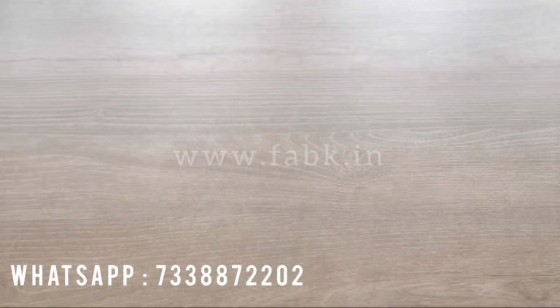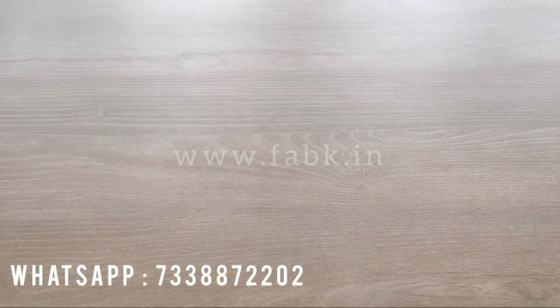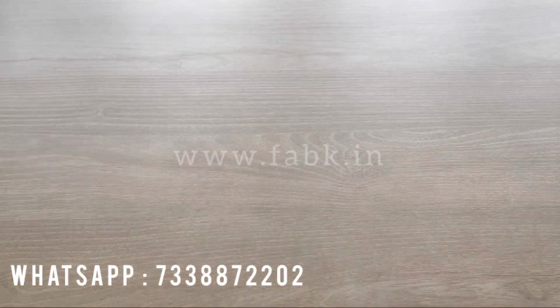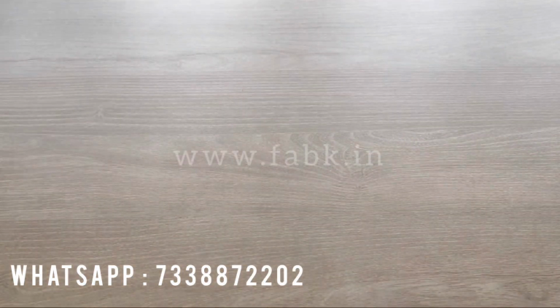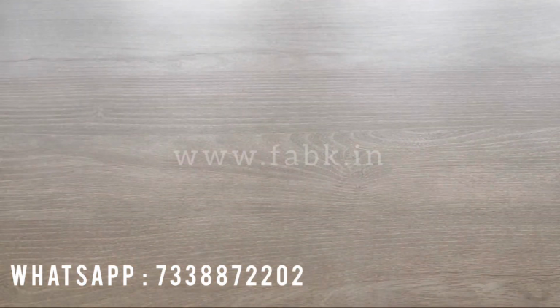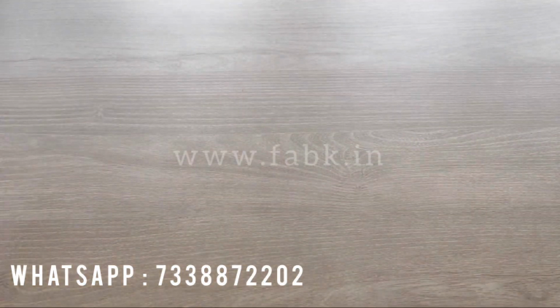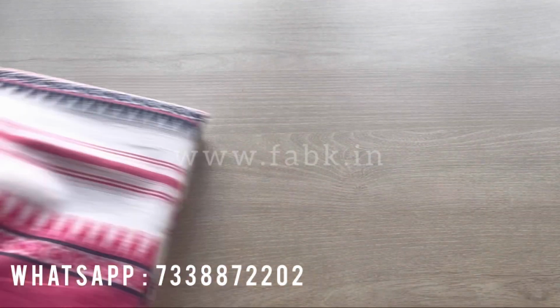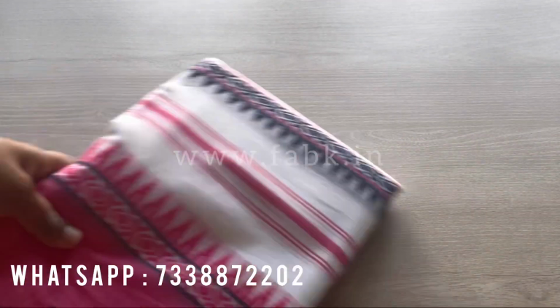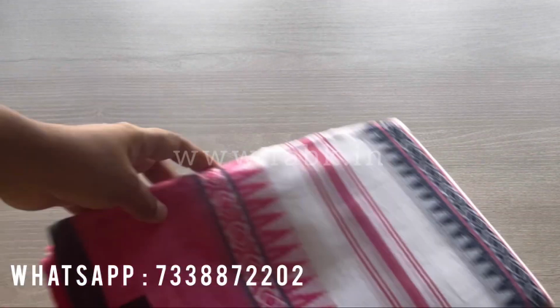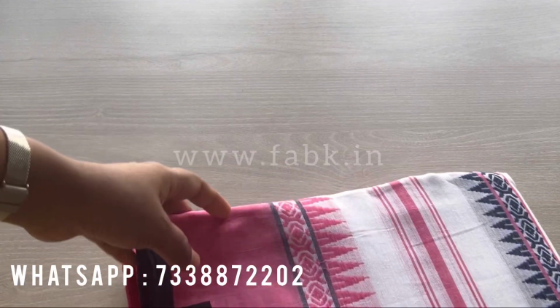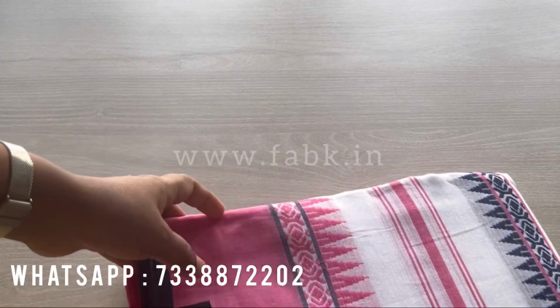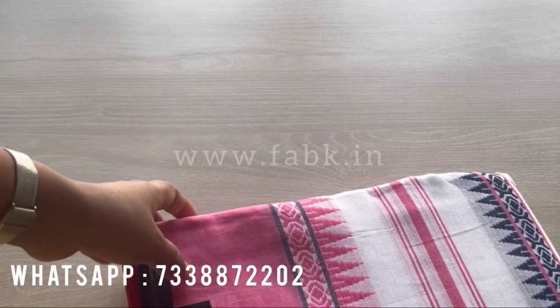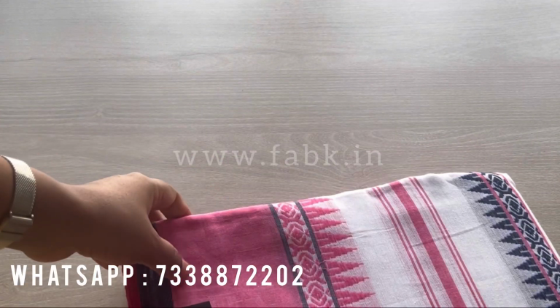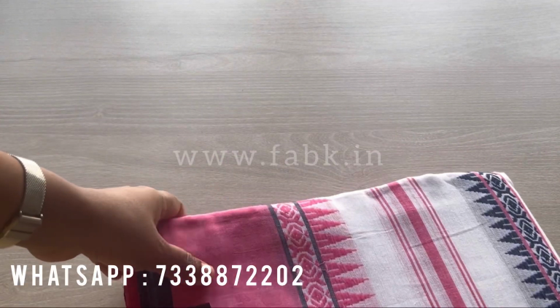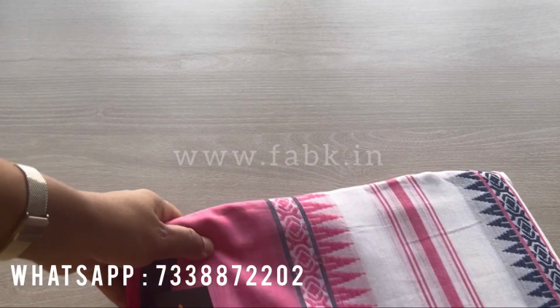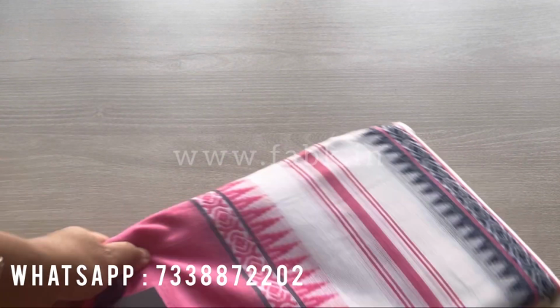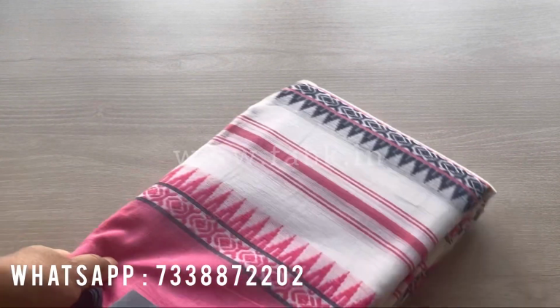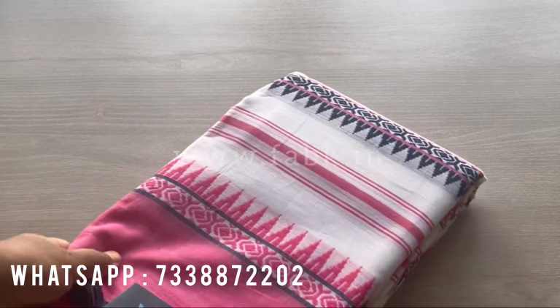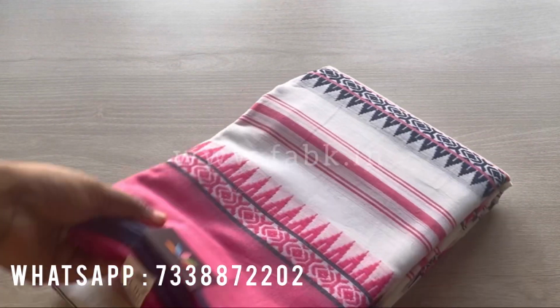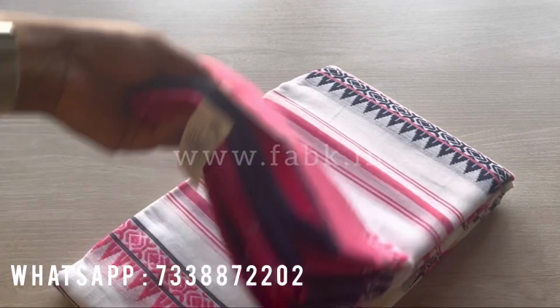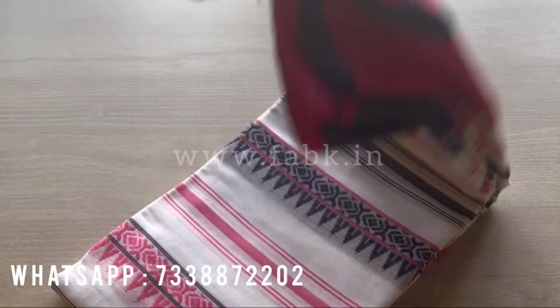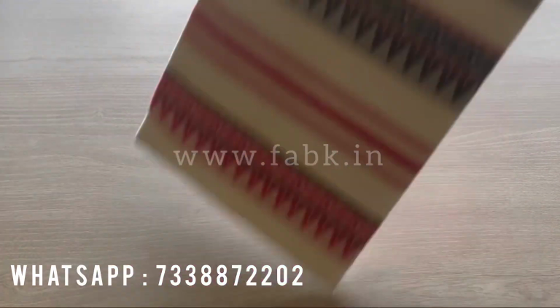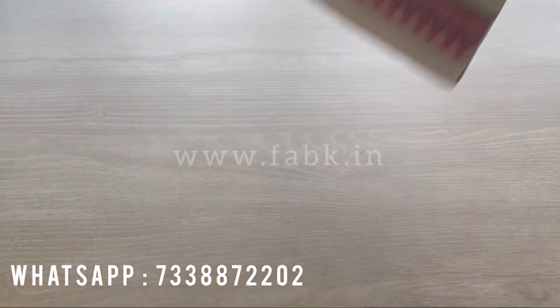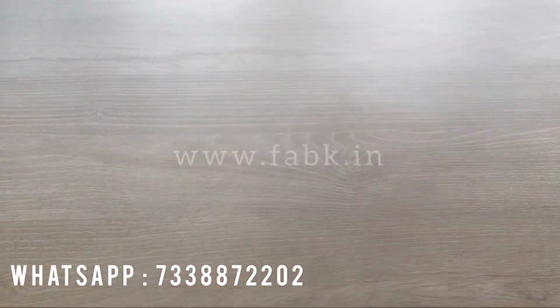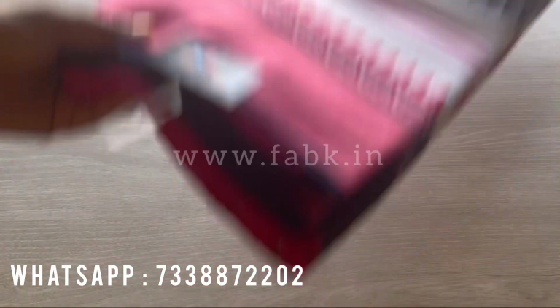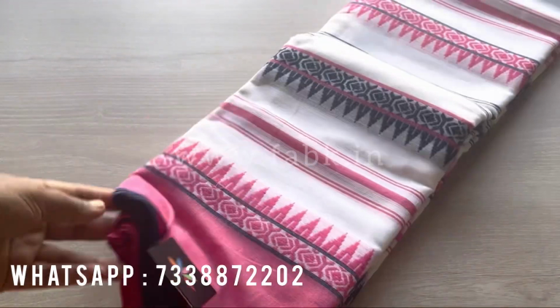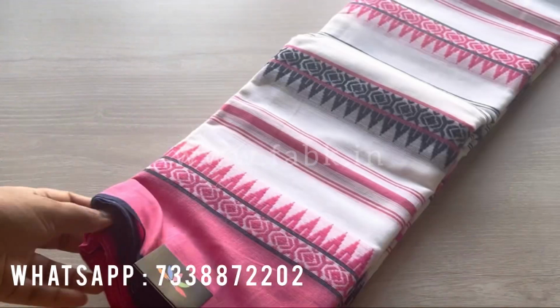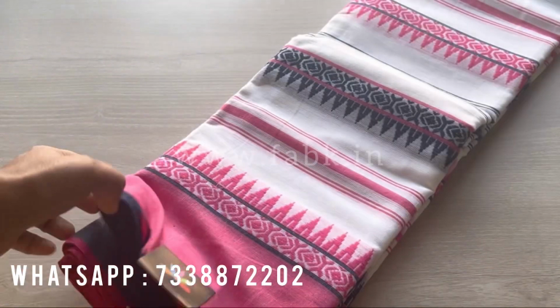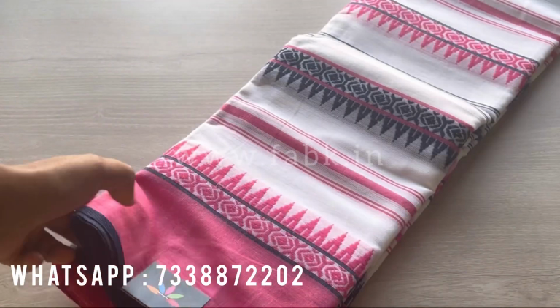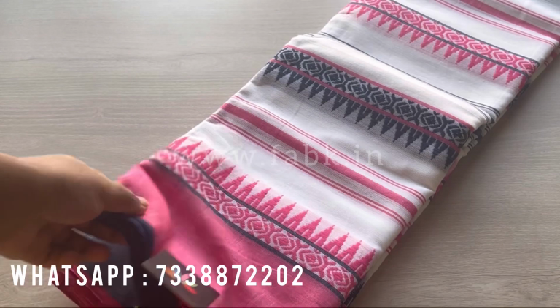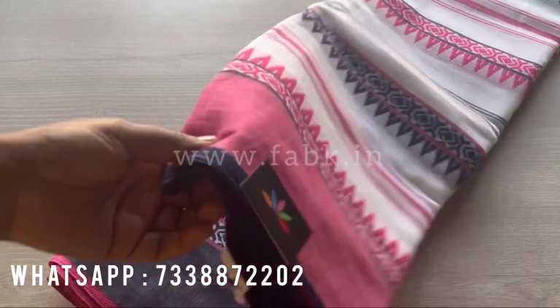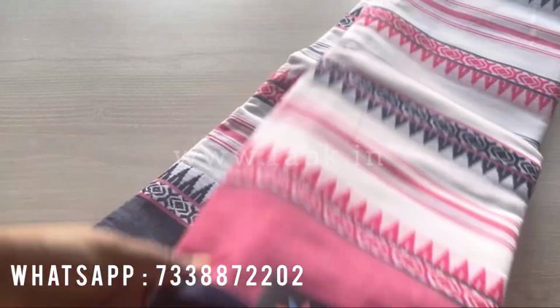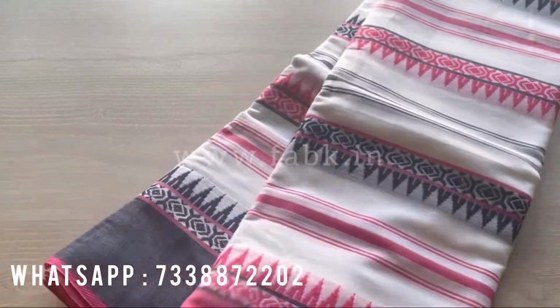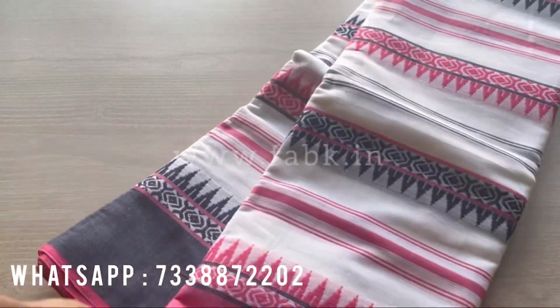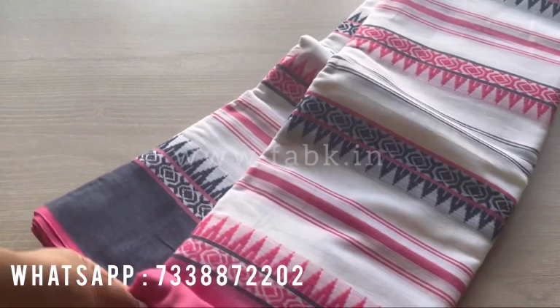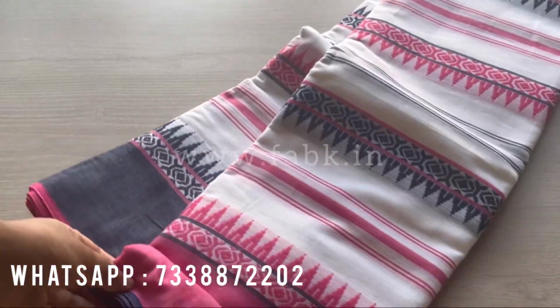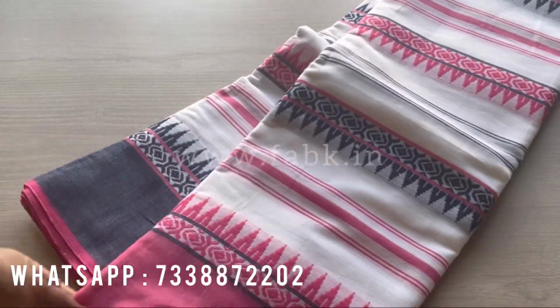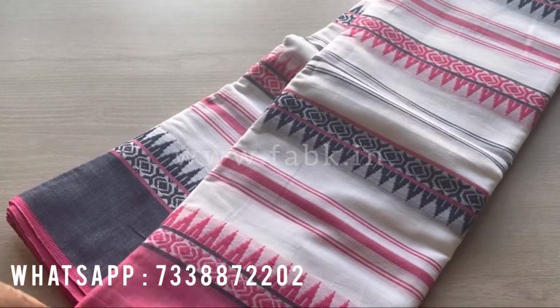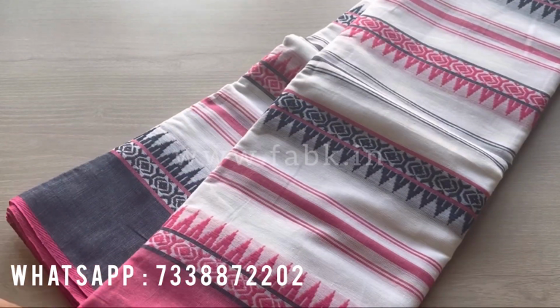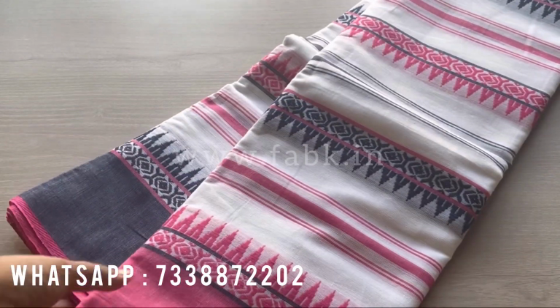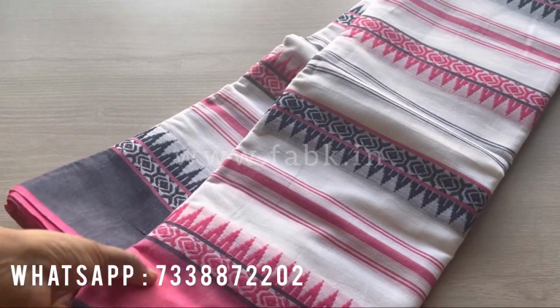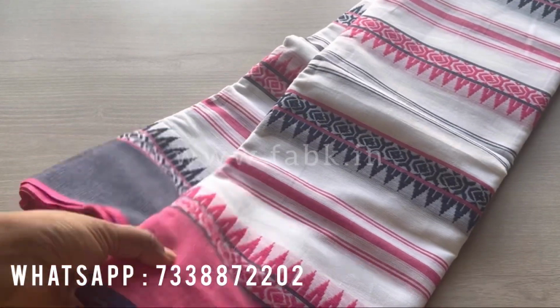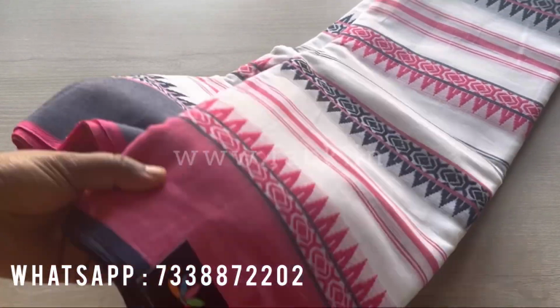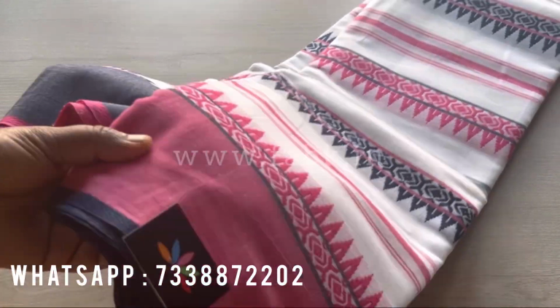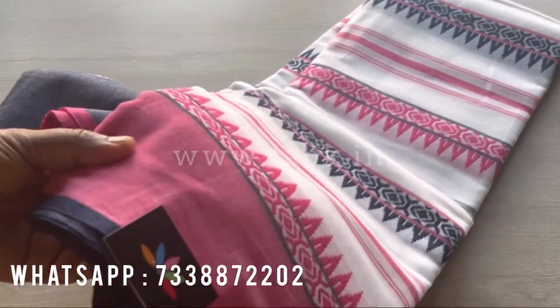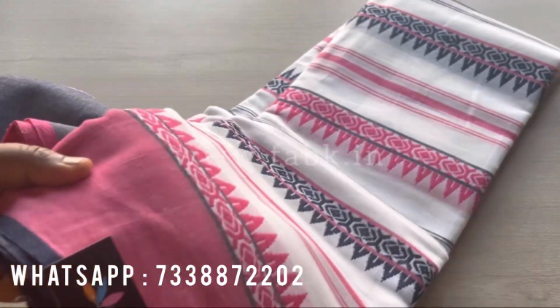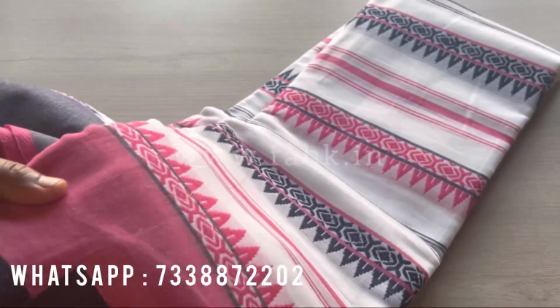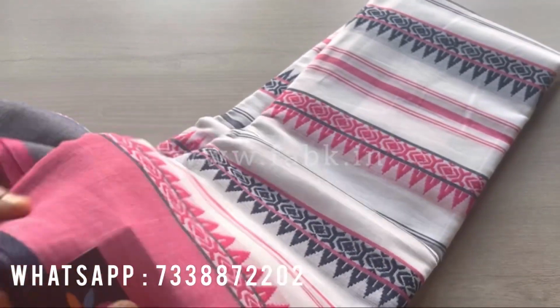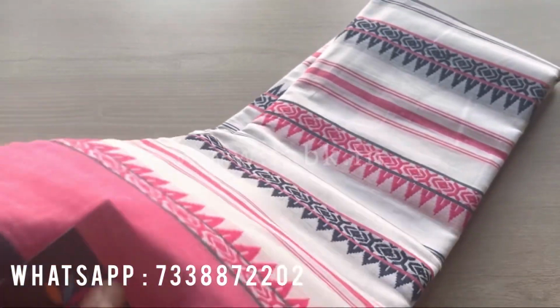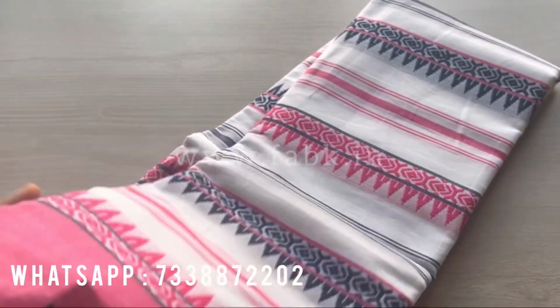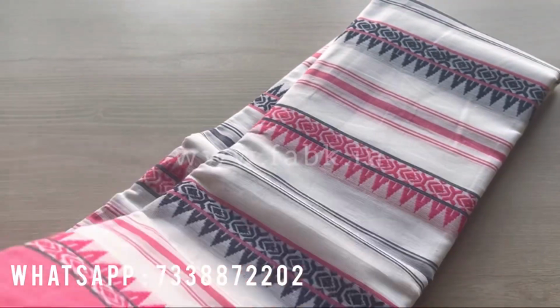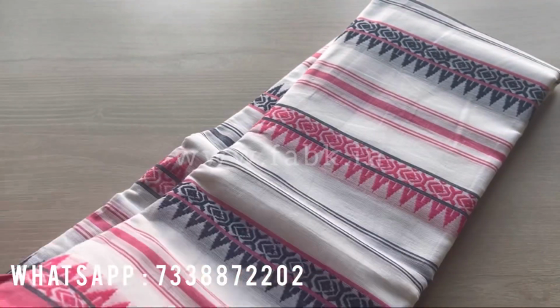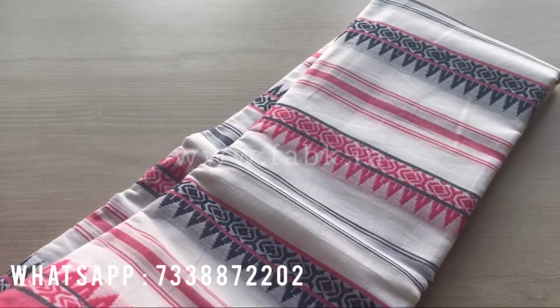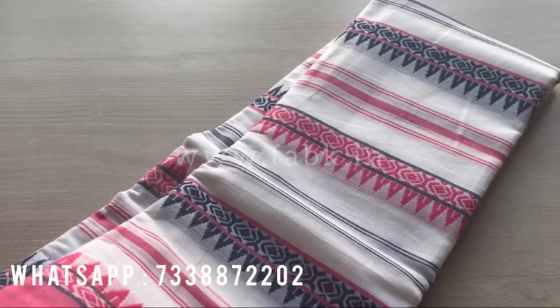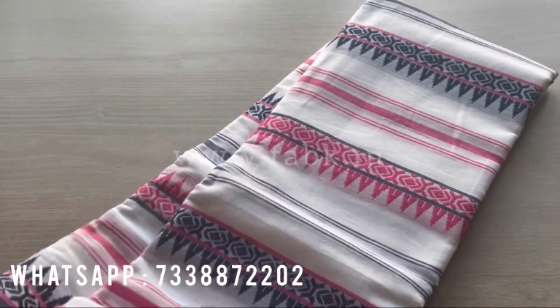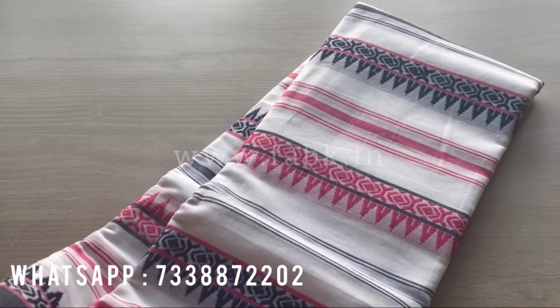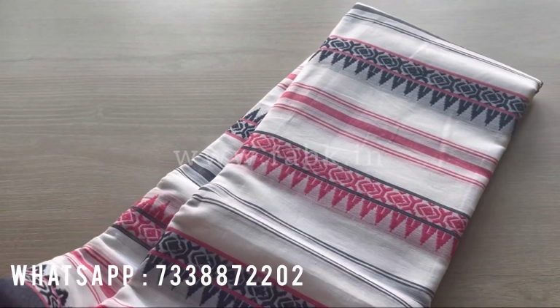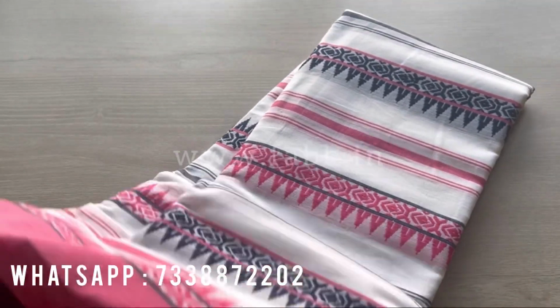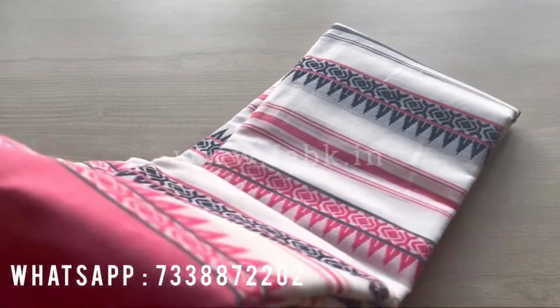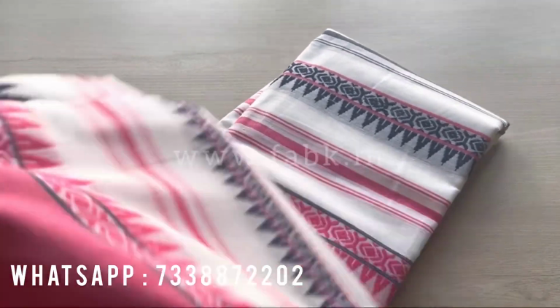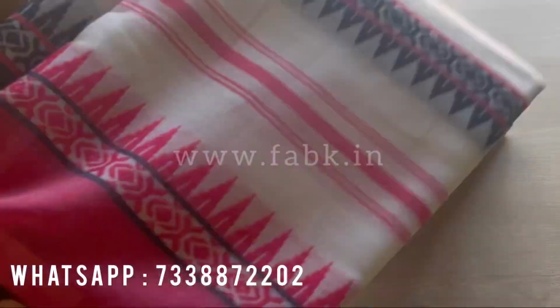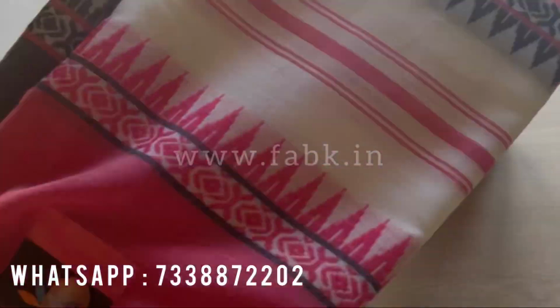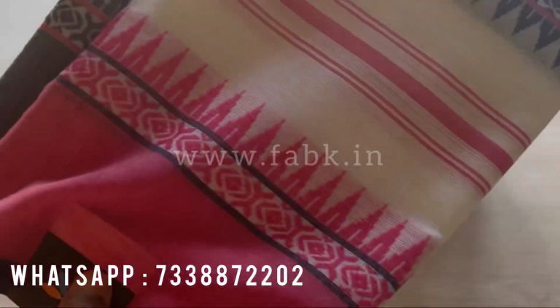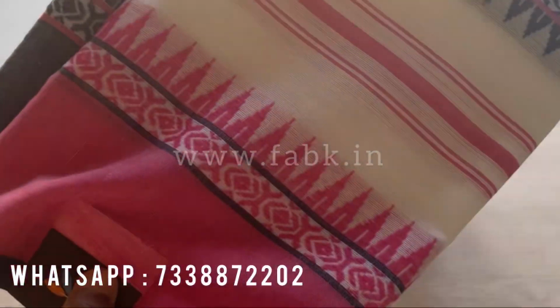The next one is going to be this white and pink. This also has a Ganga Jamna border — you can see both the borders.